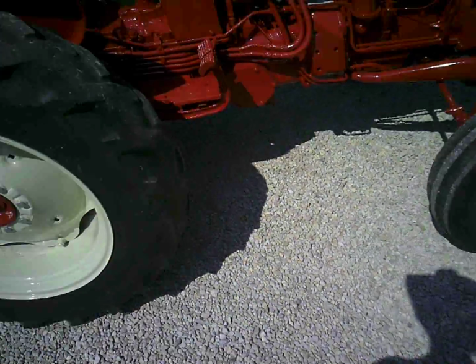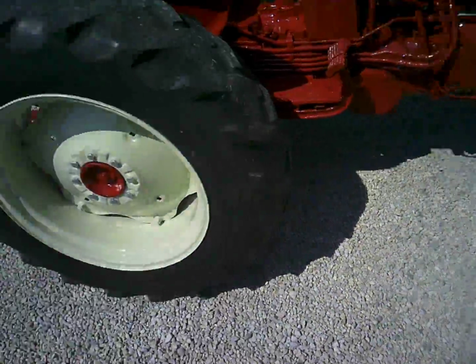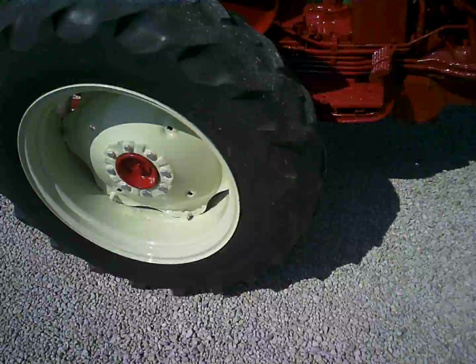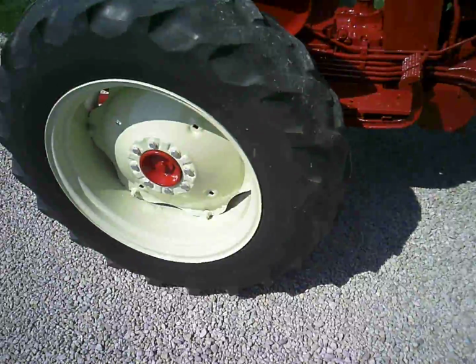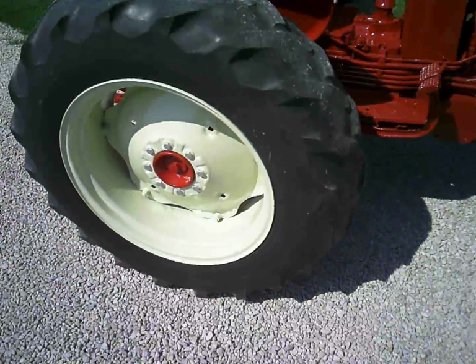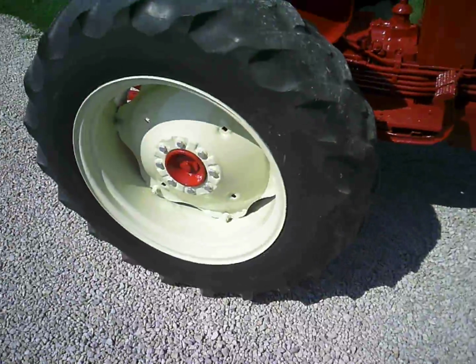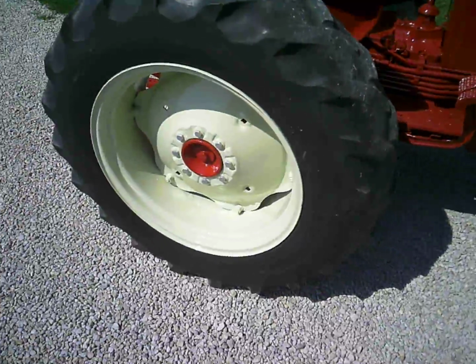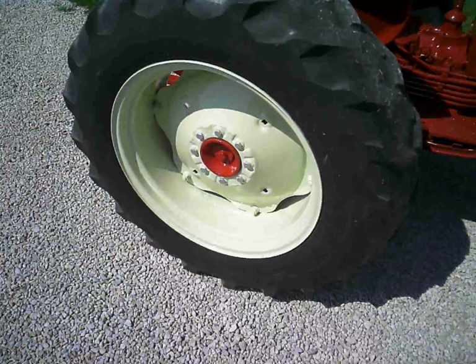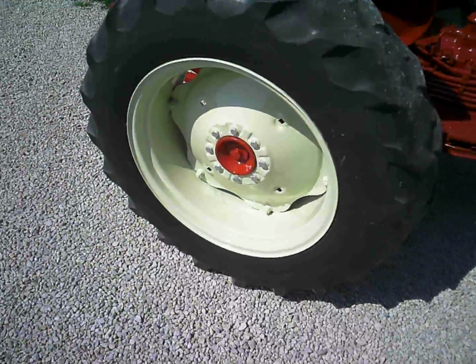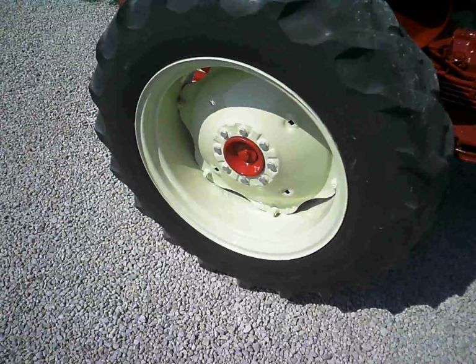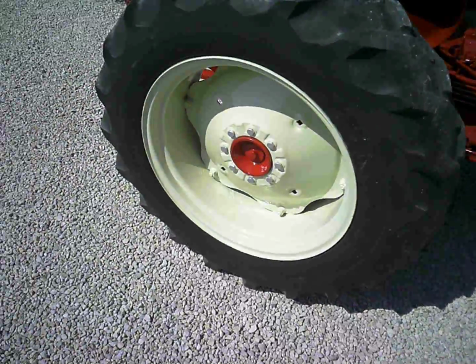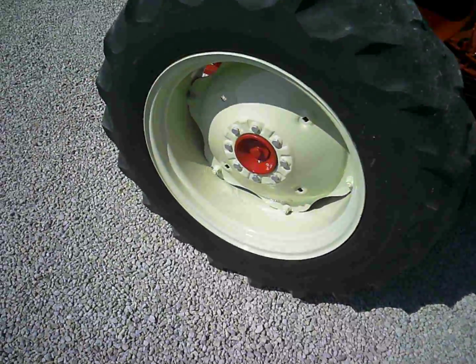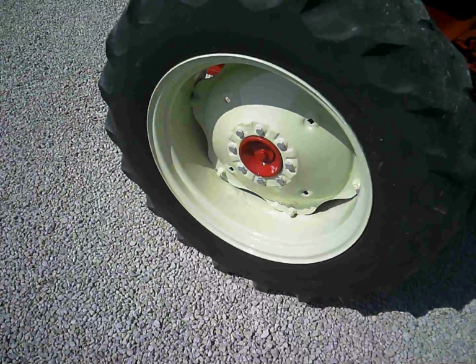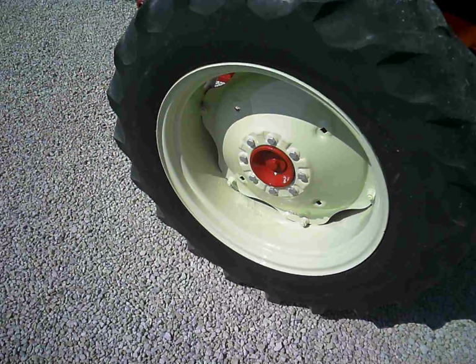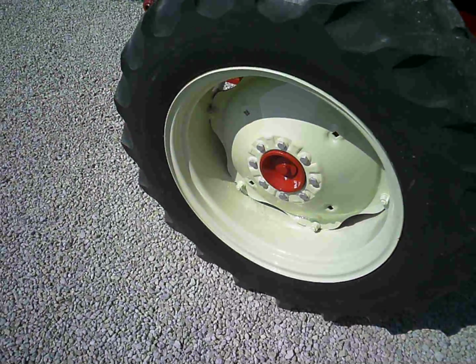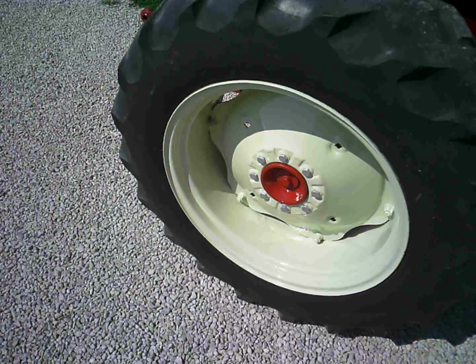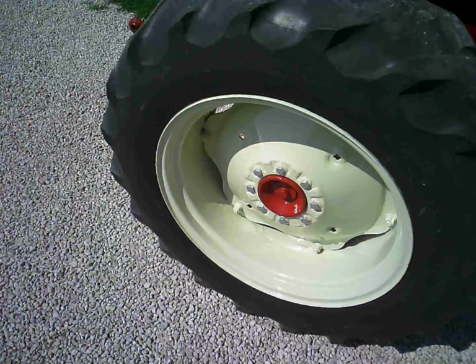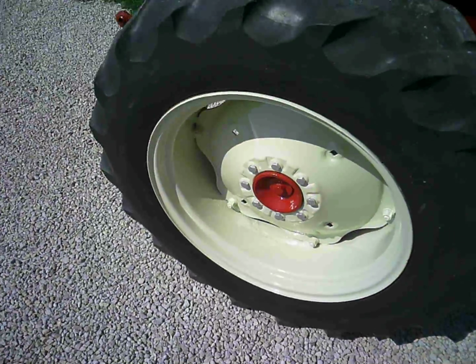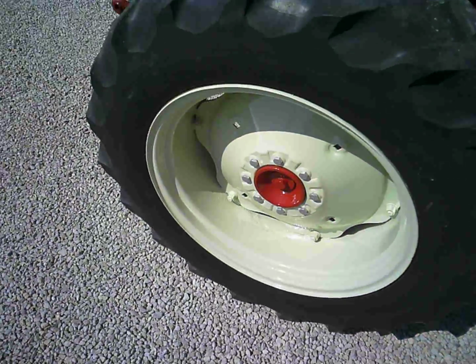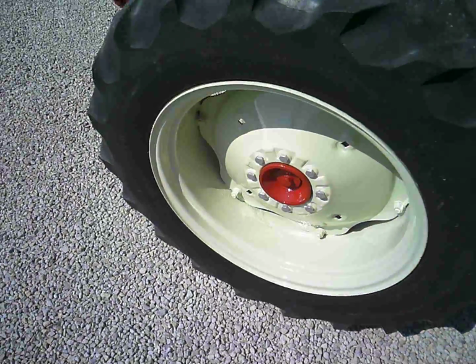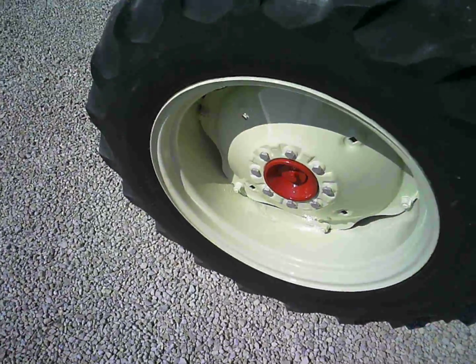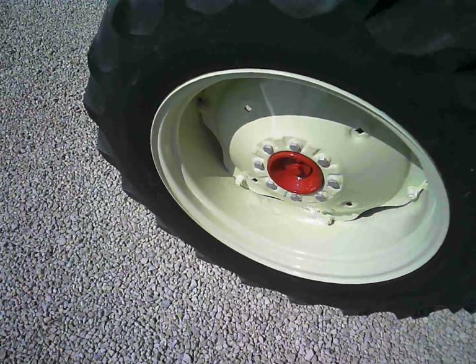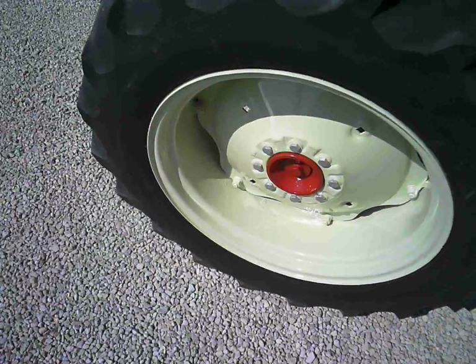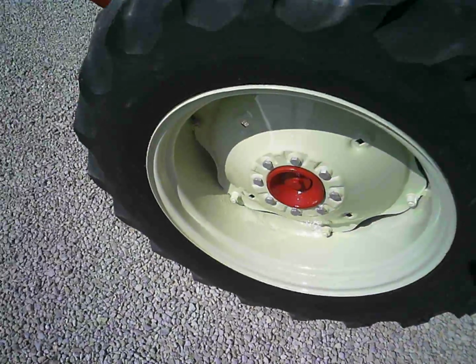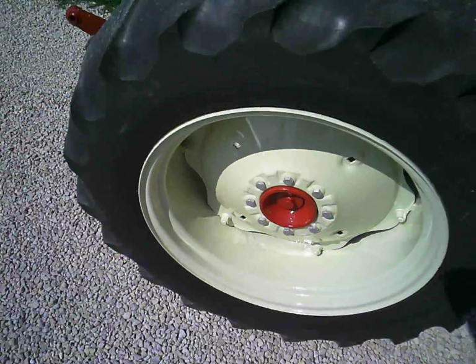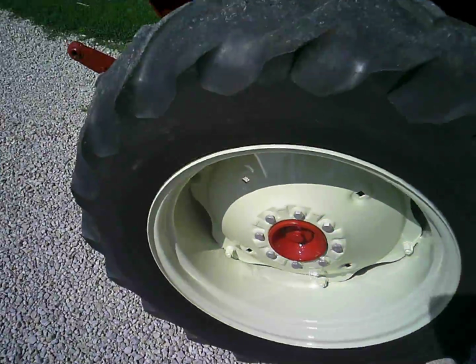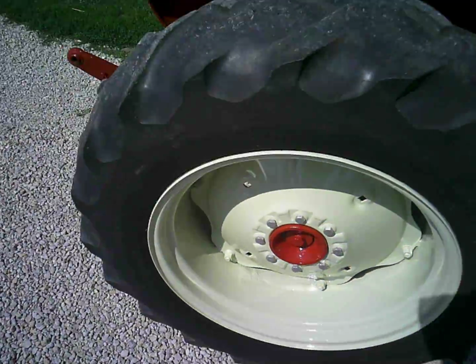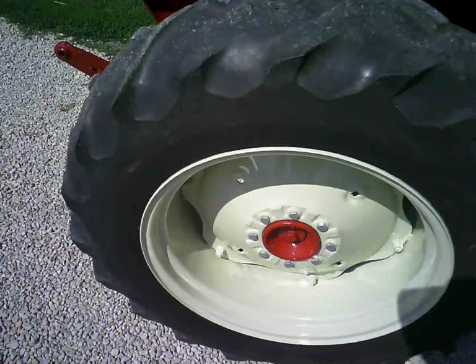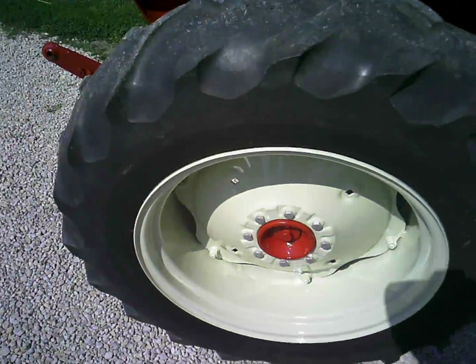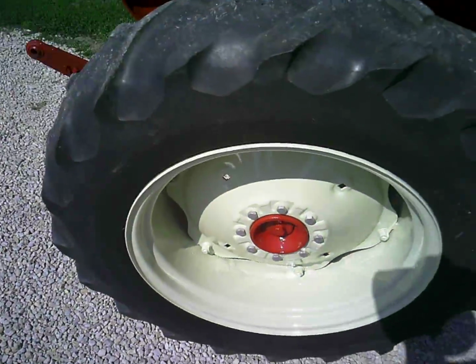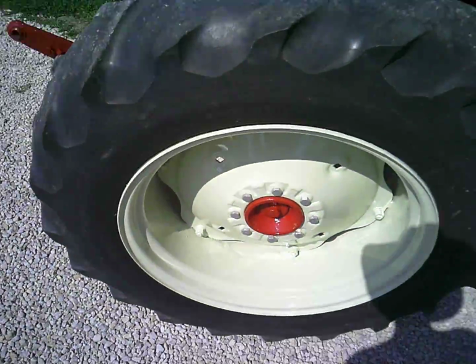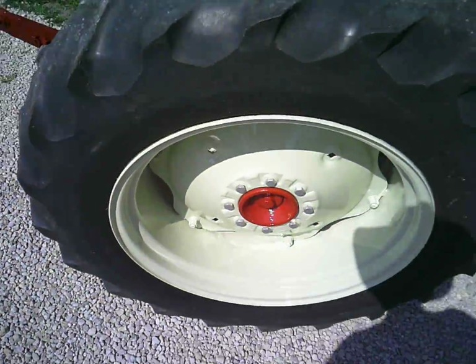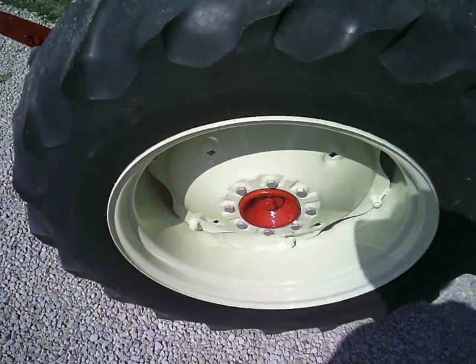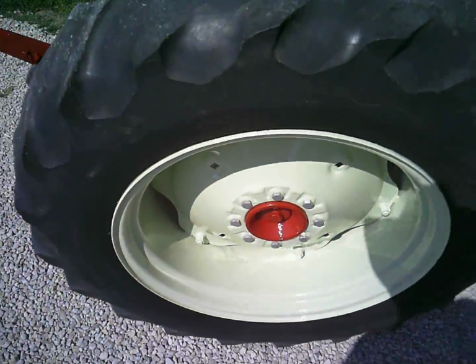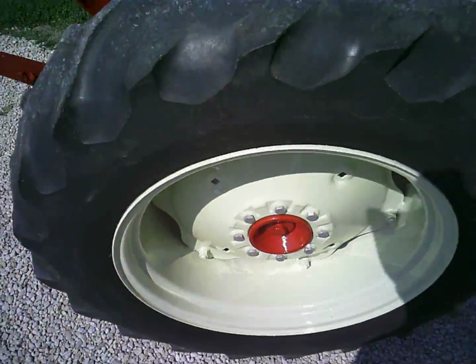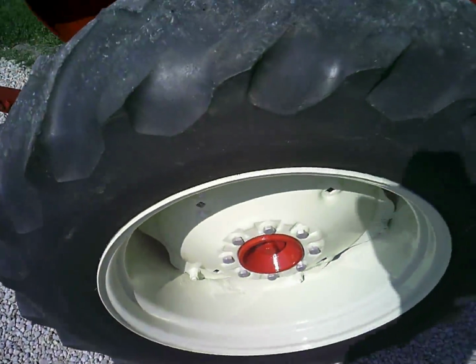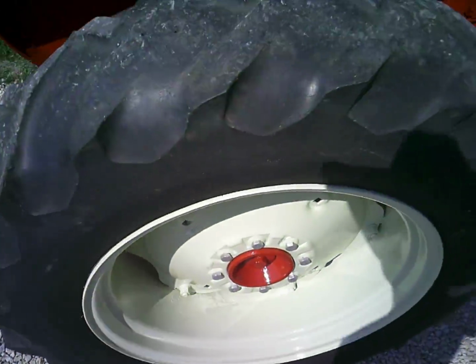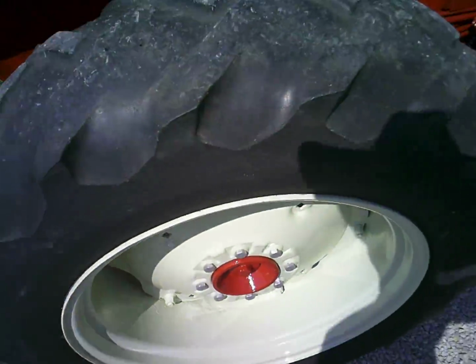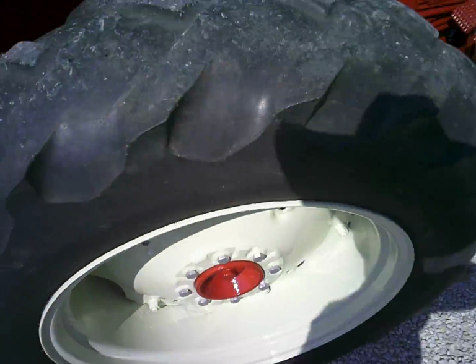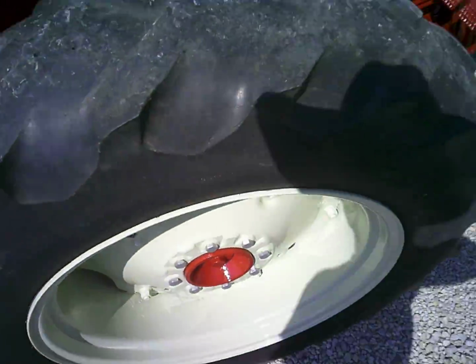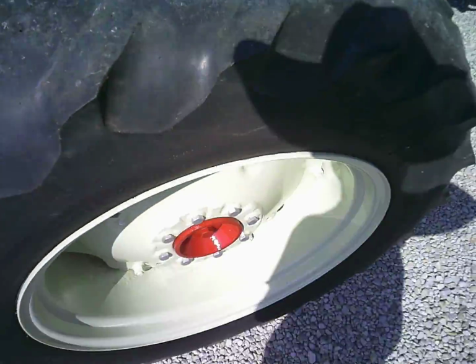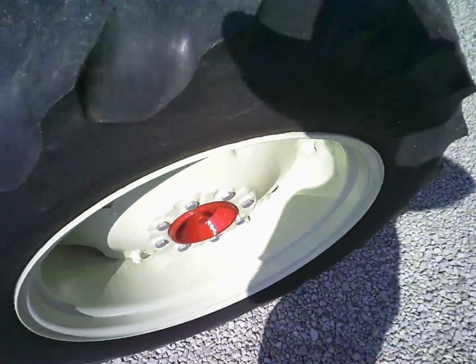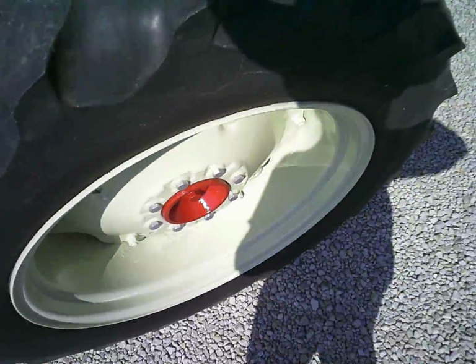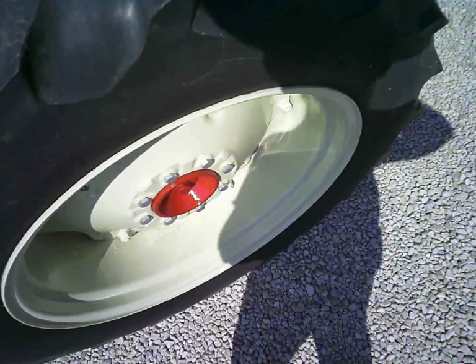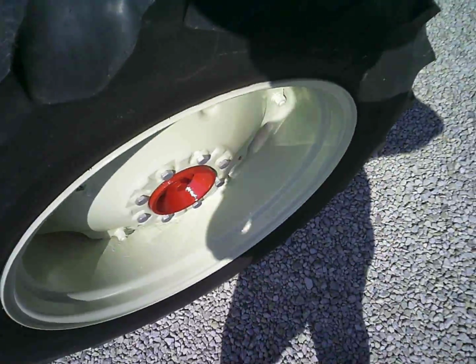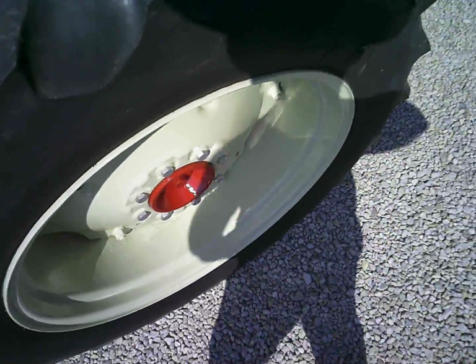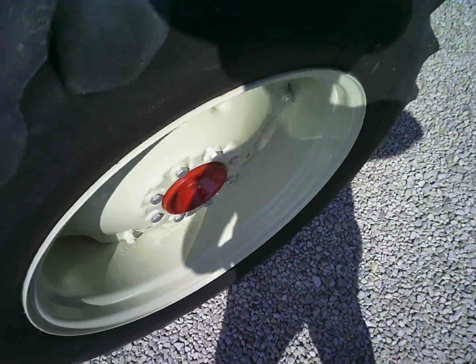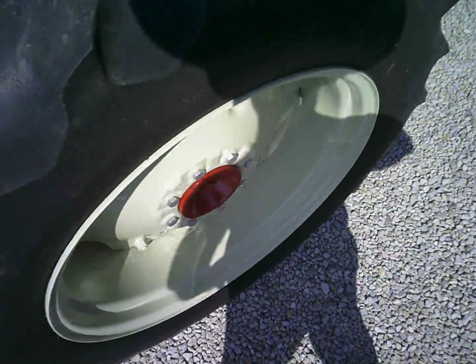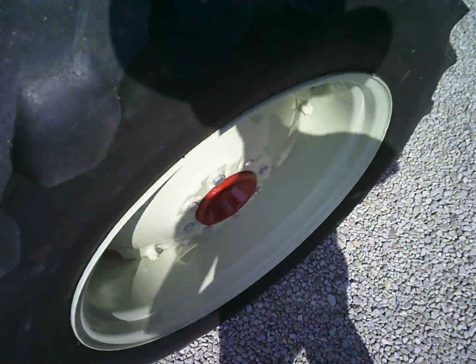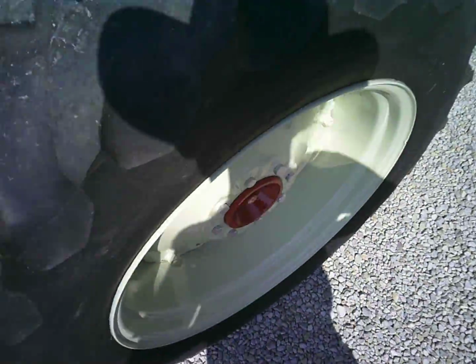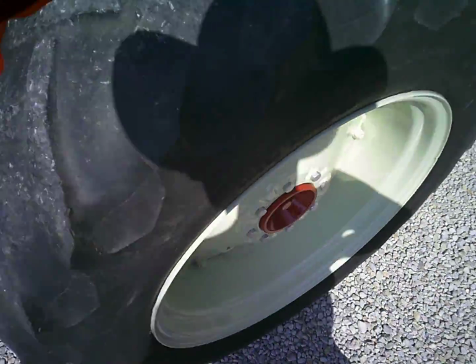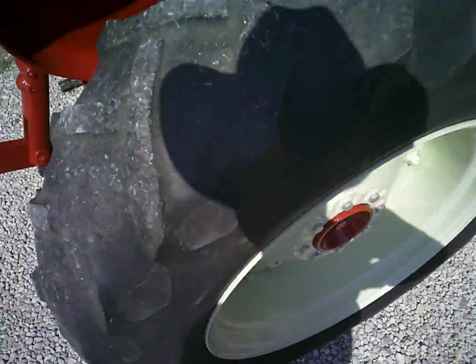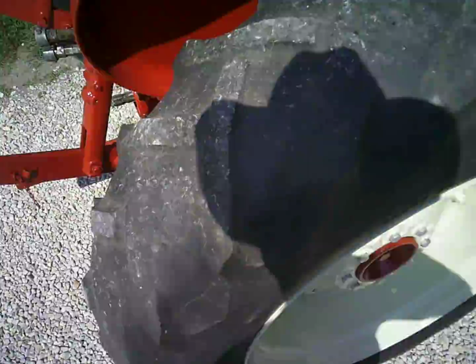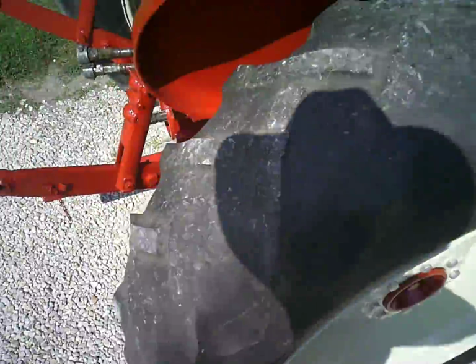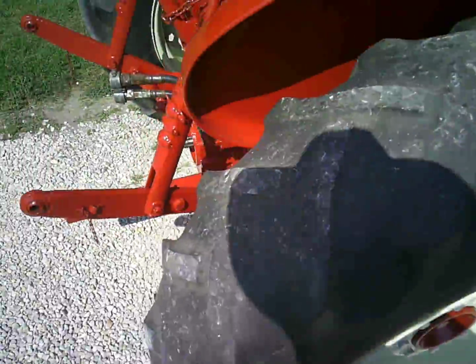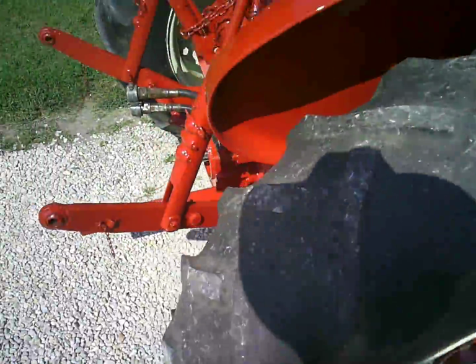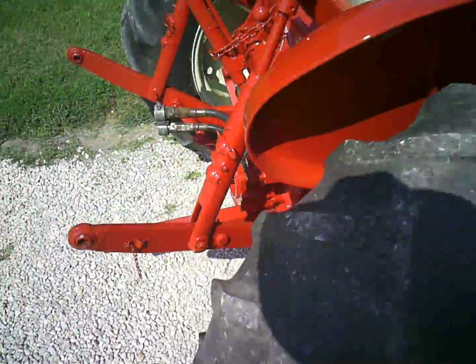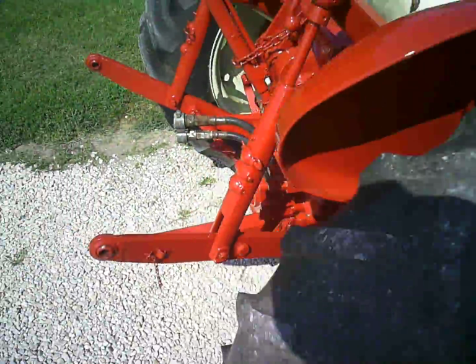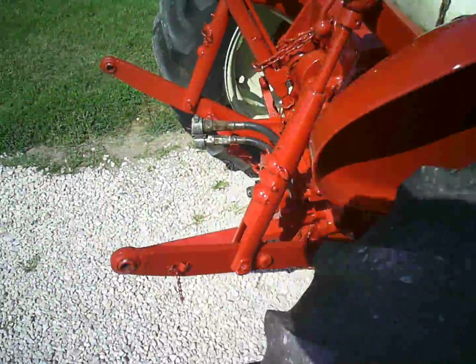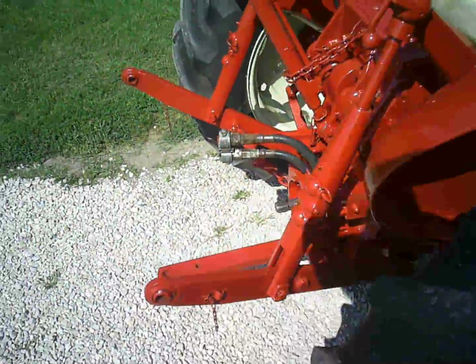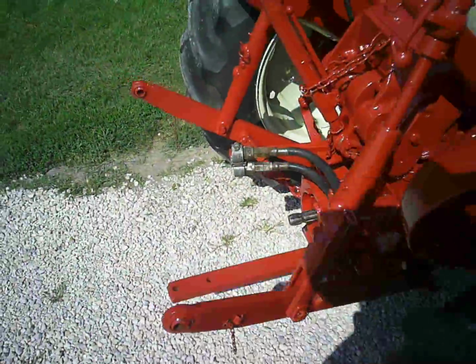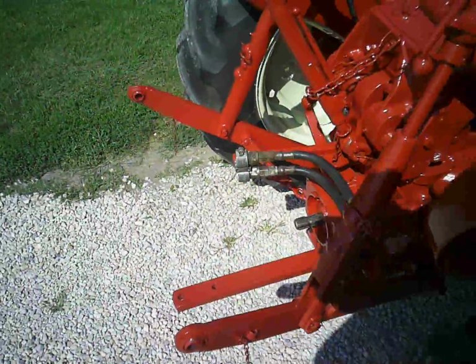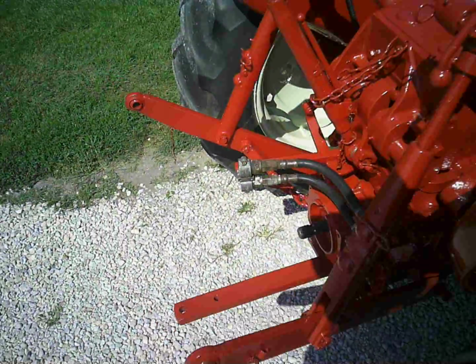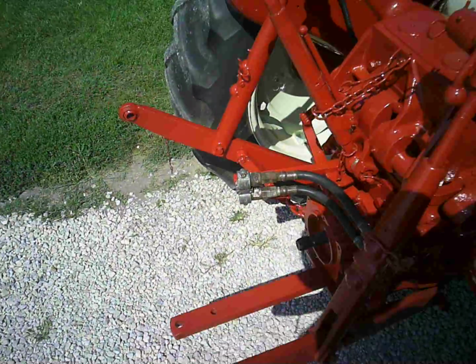Got the lug nuts painted silver — that's something I like to do. It just really helps dress it up quite a bit.